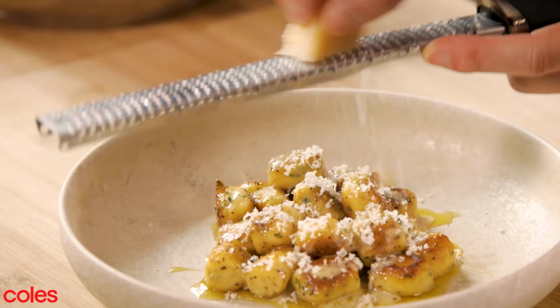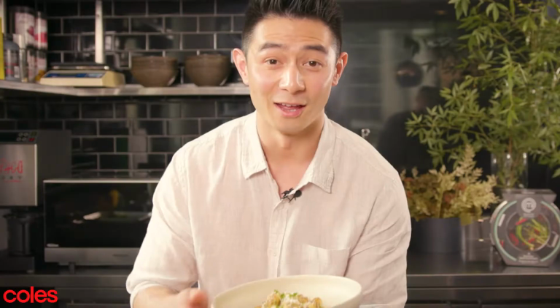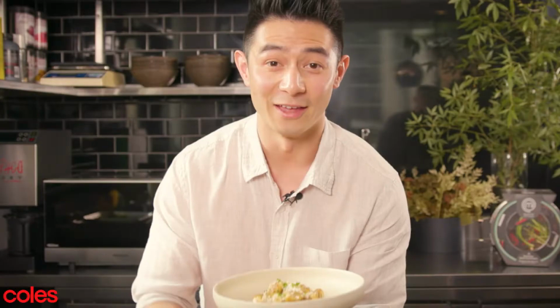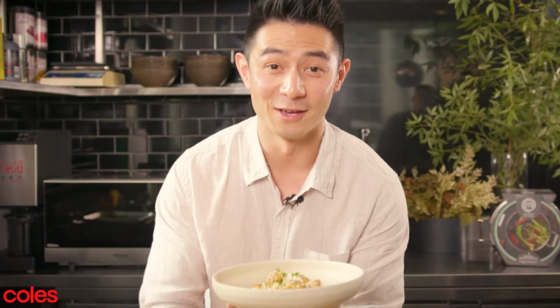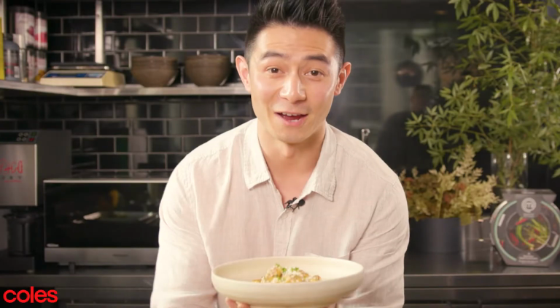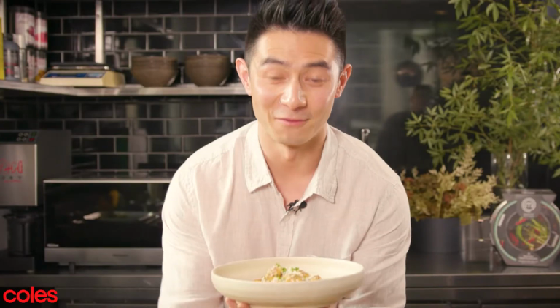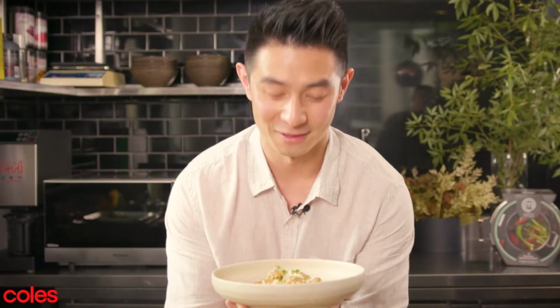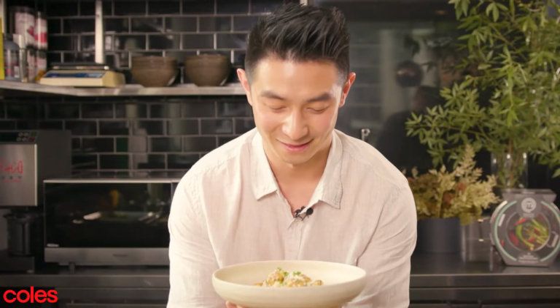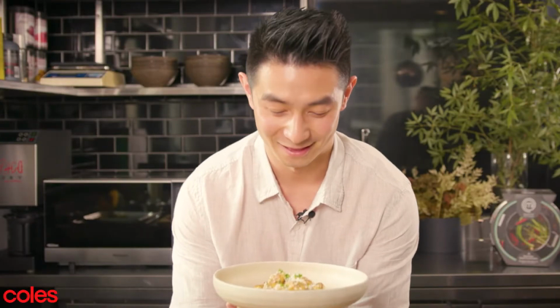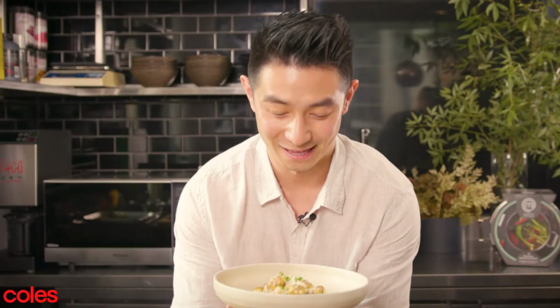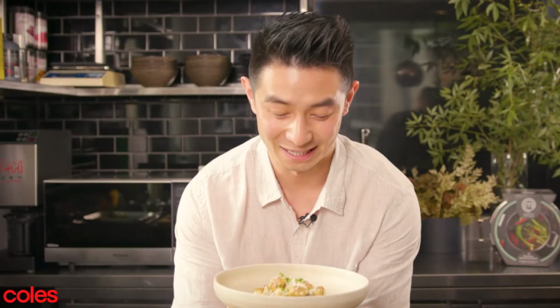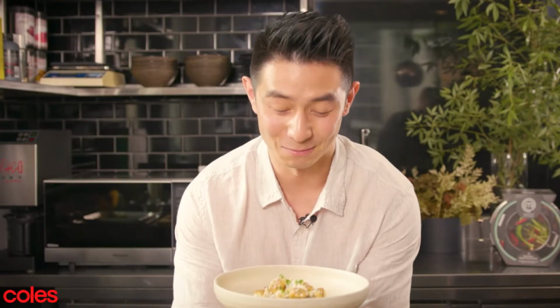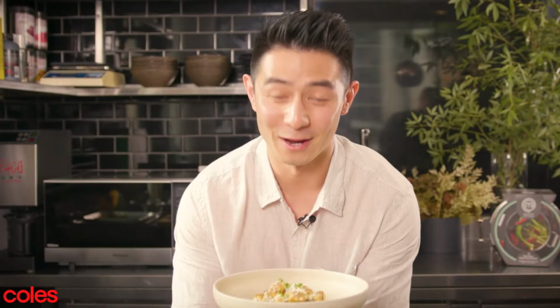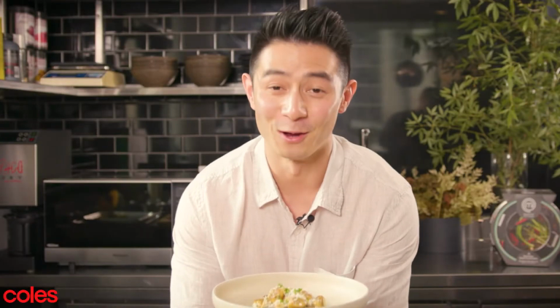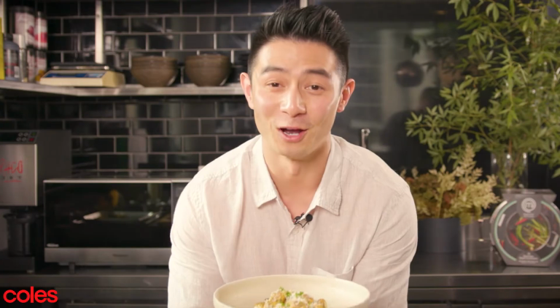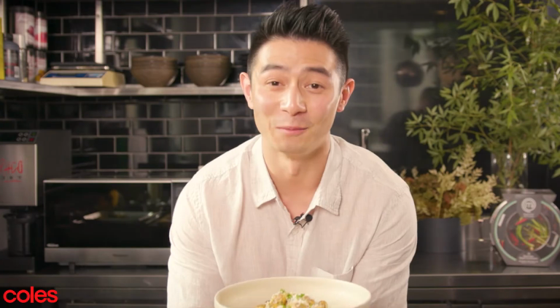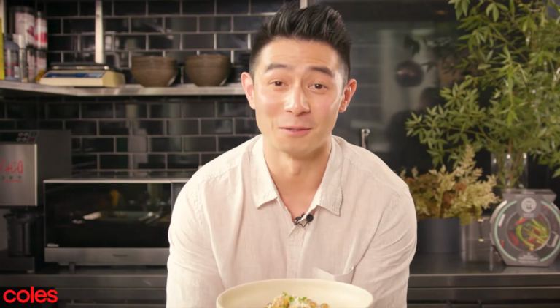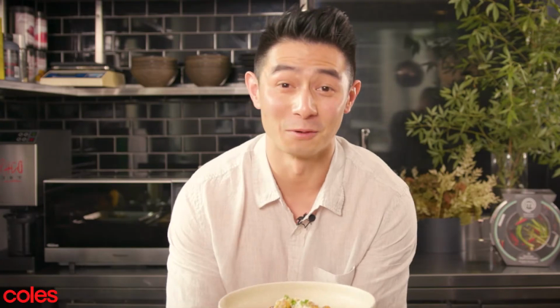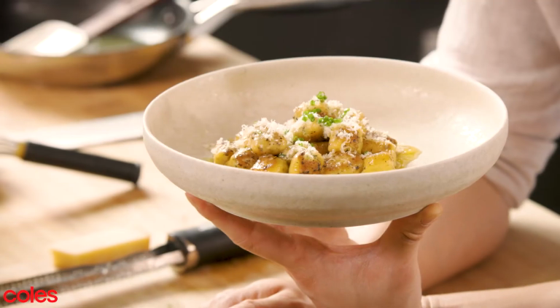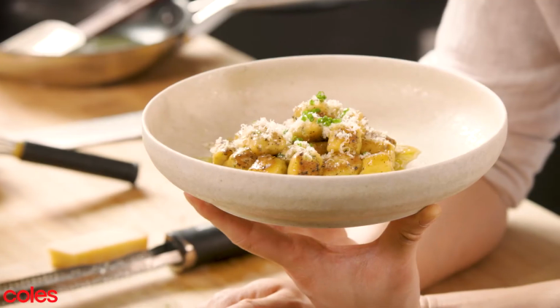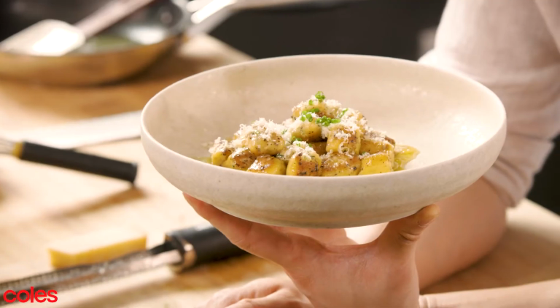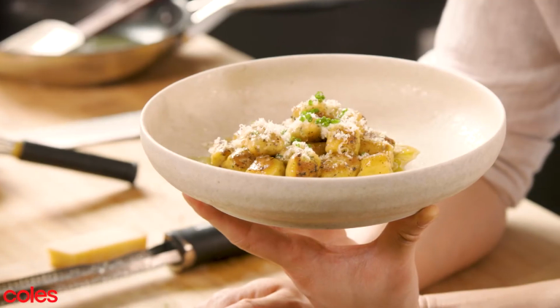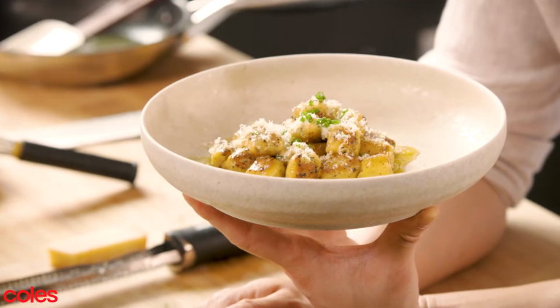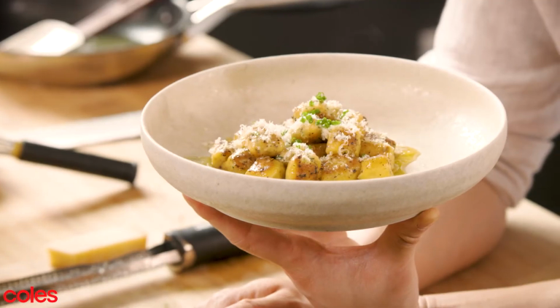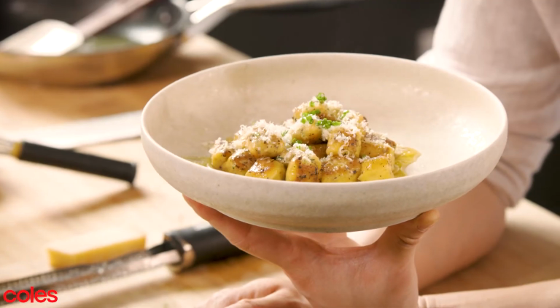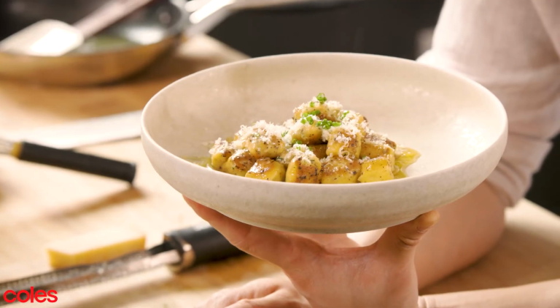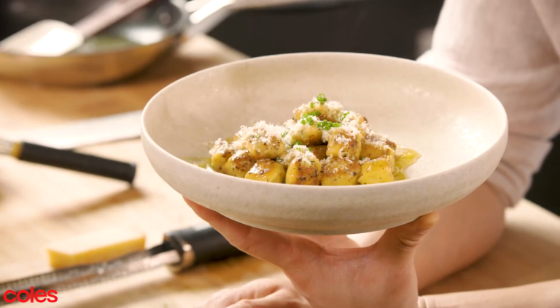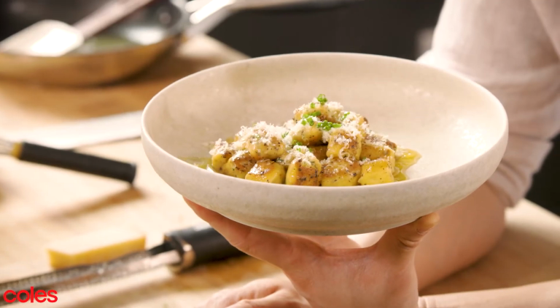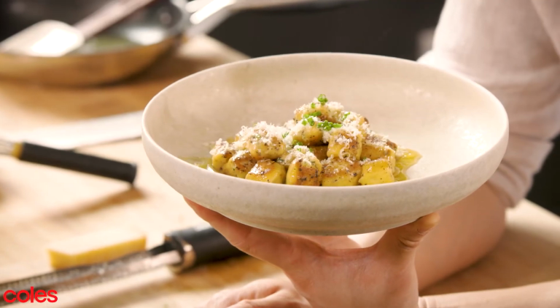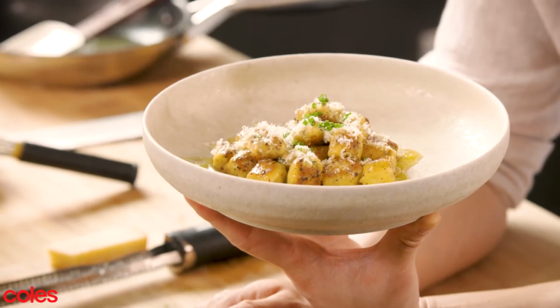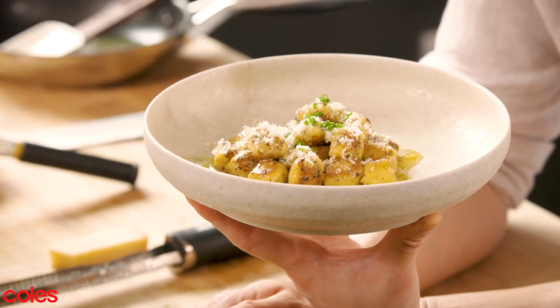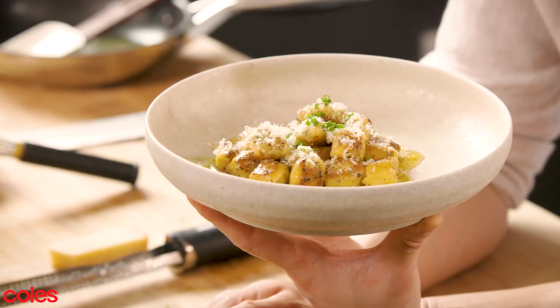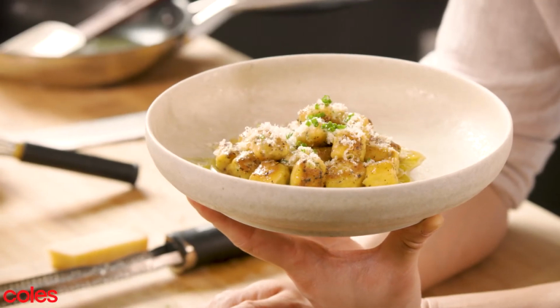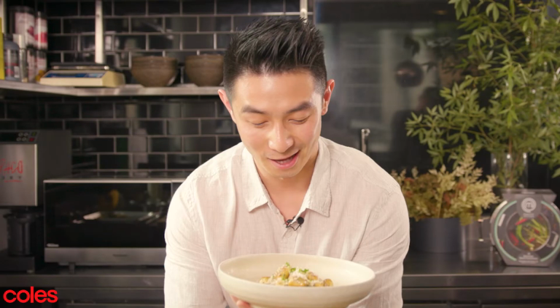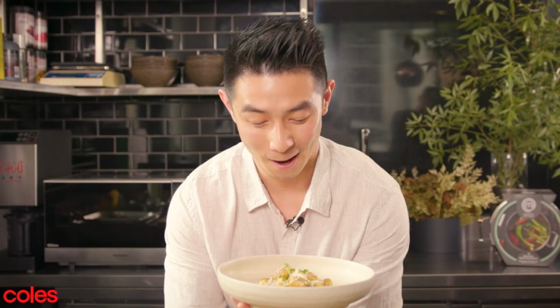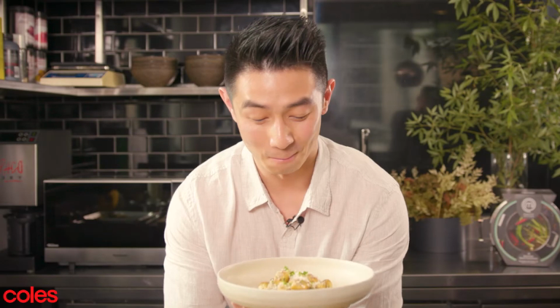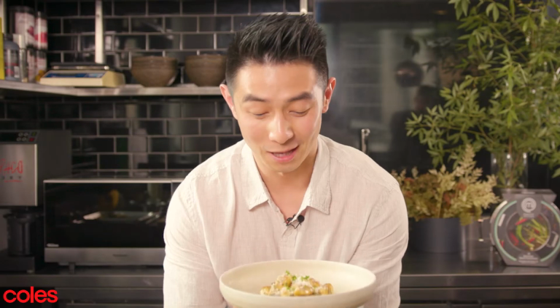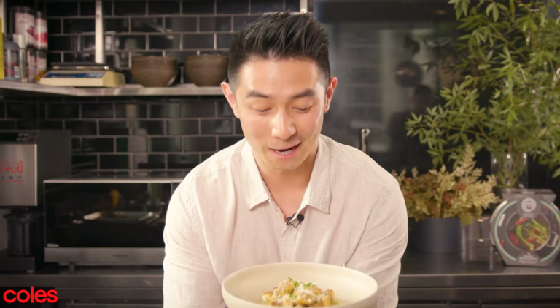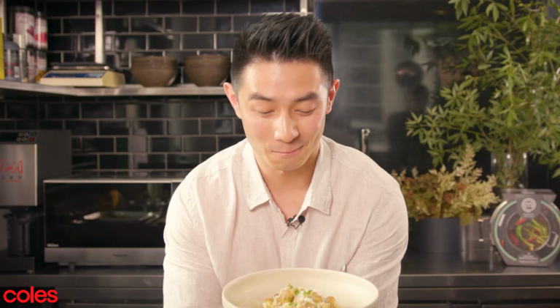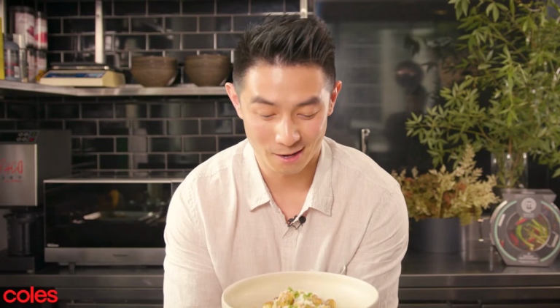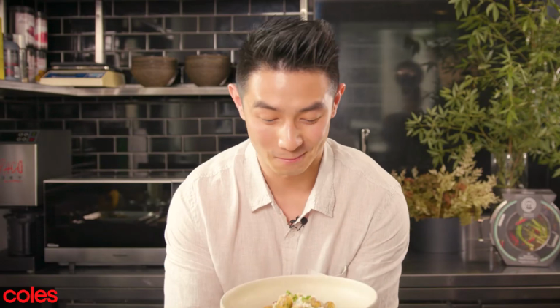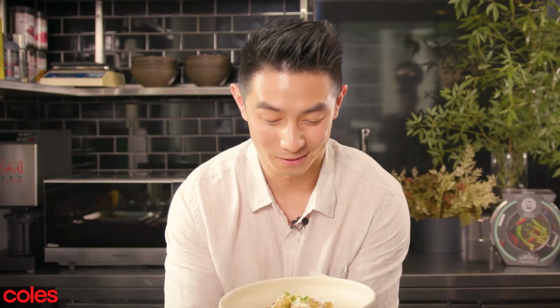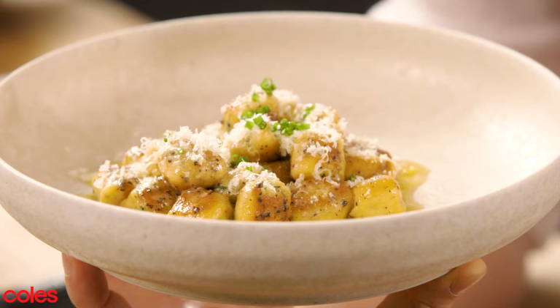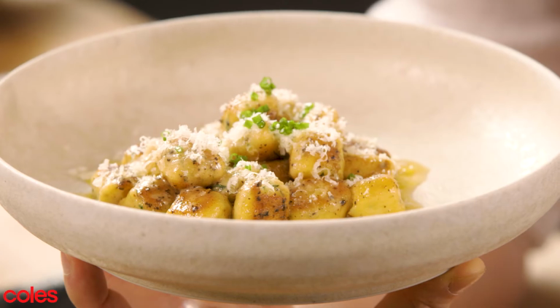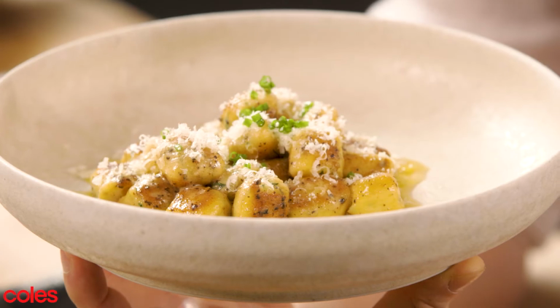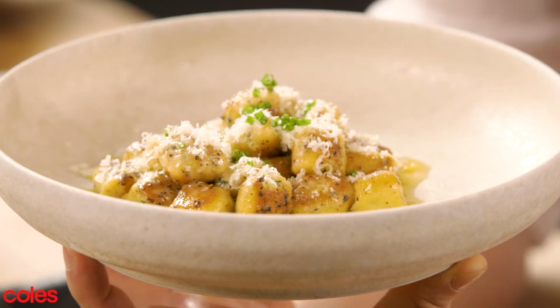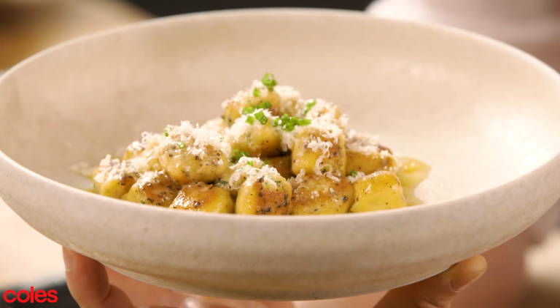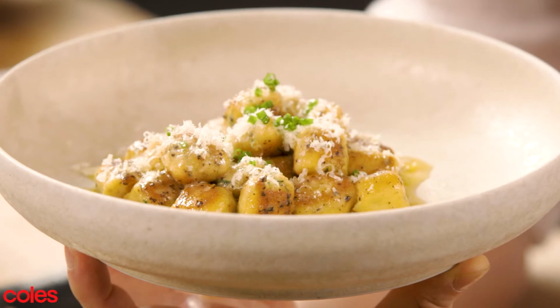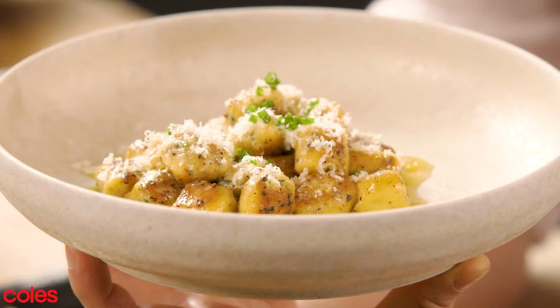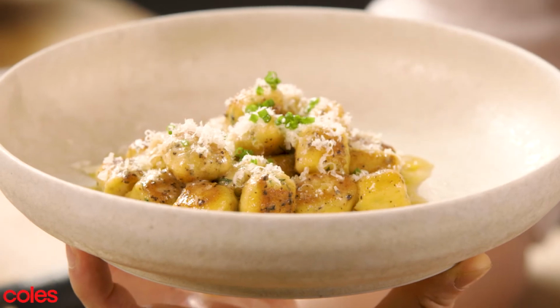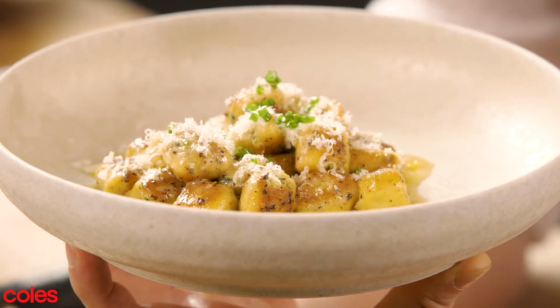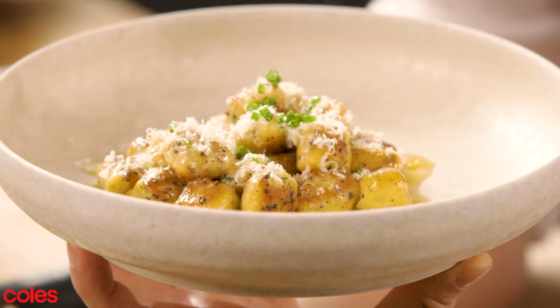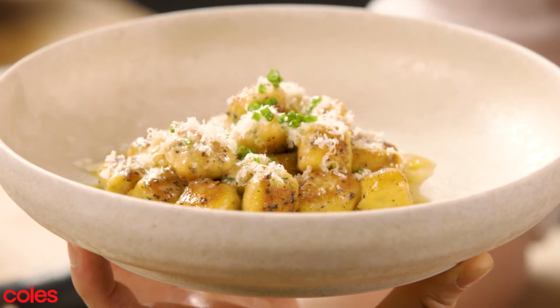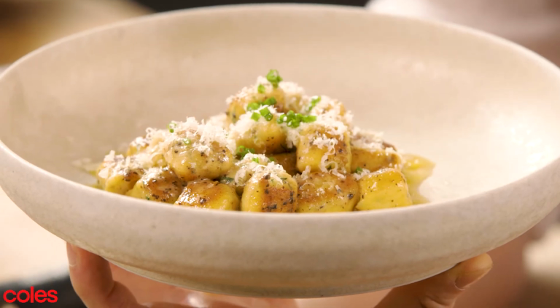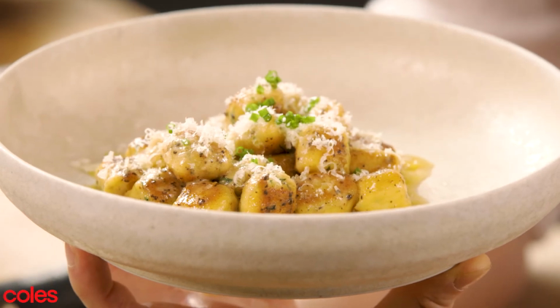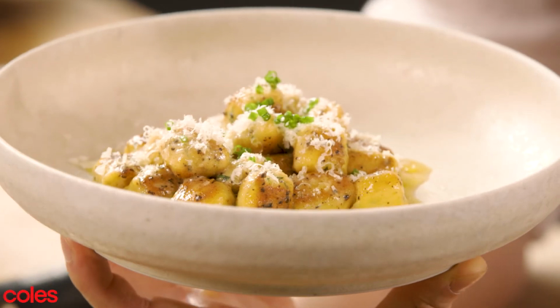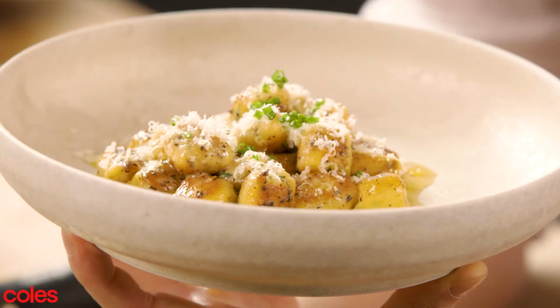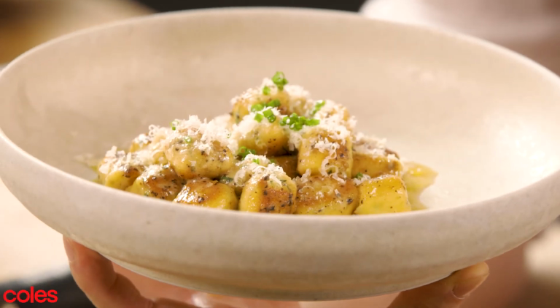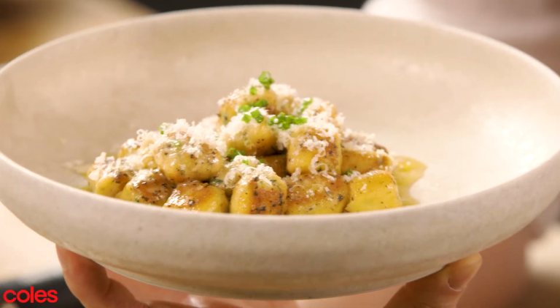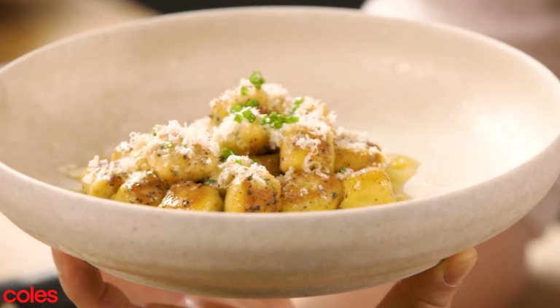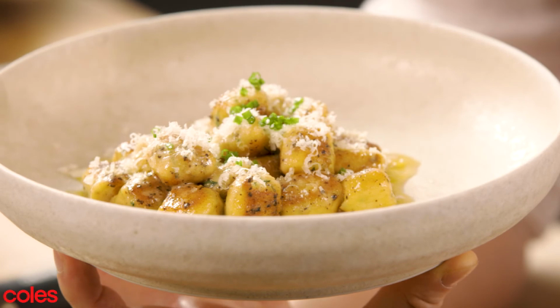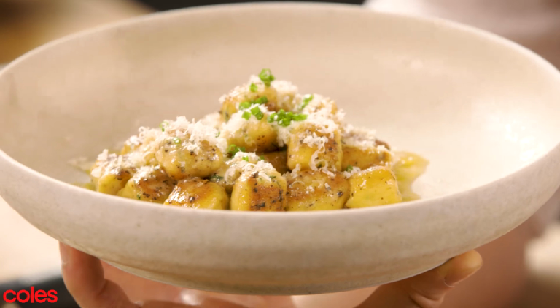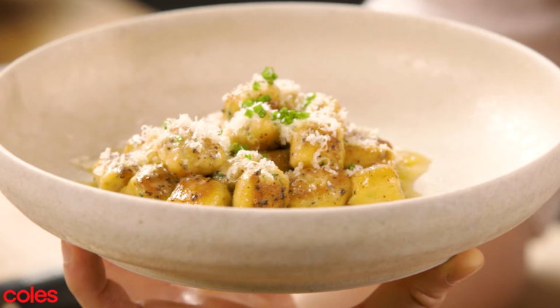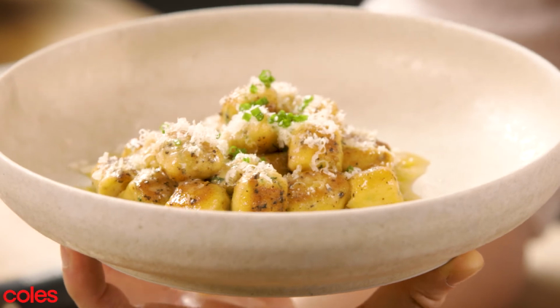There you have it. That is my herb Parisian gnocchi with black pepper and butter sauce and parmesan.